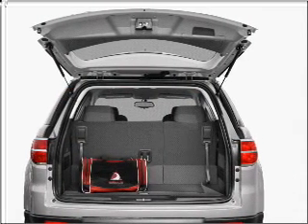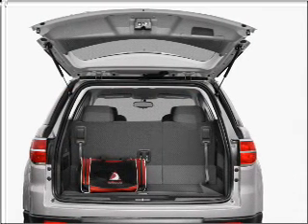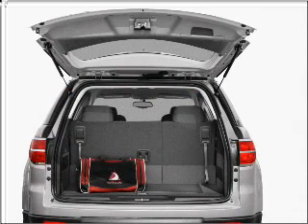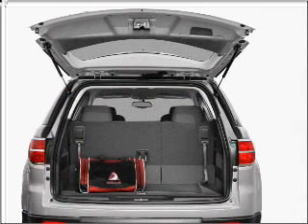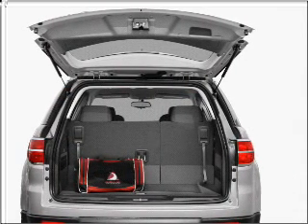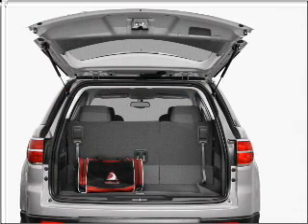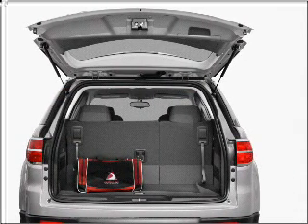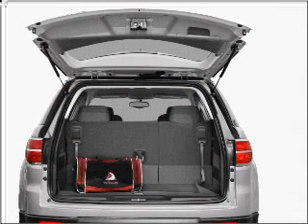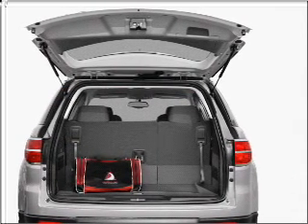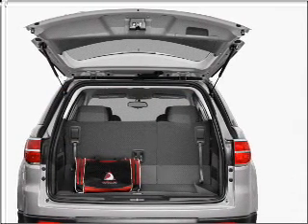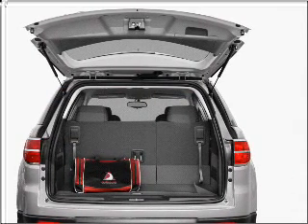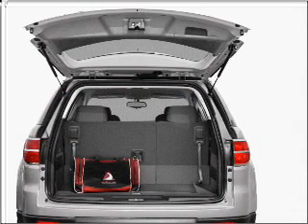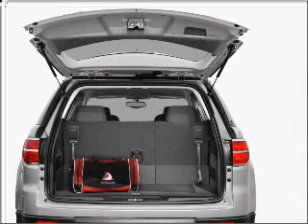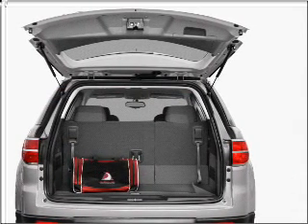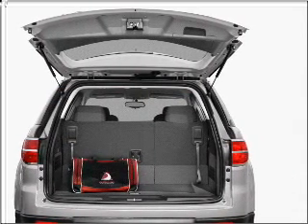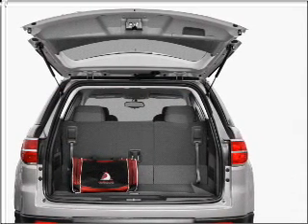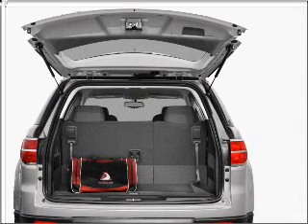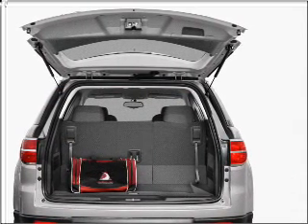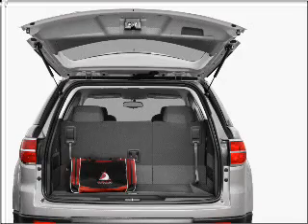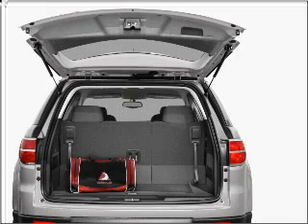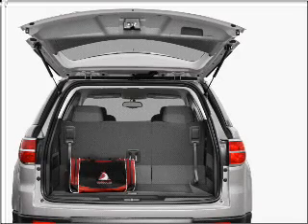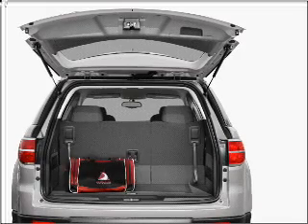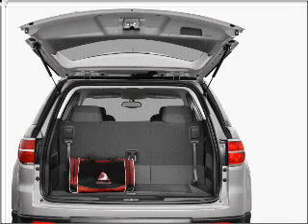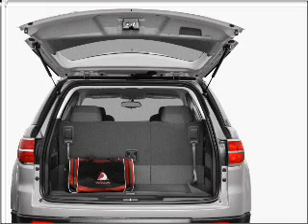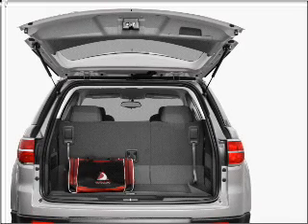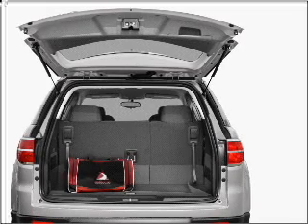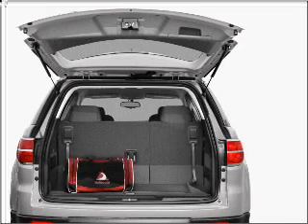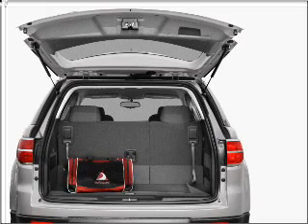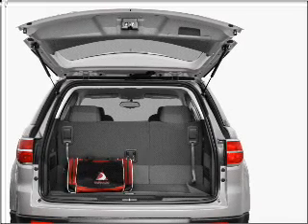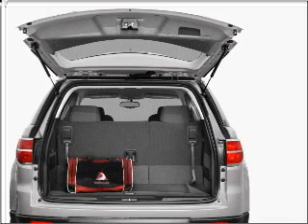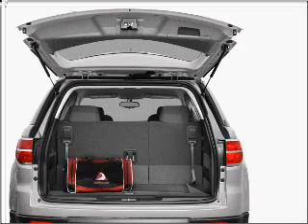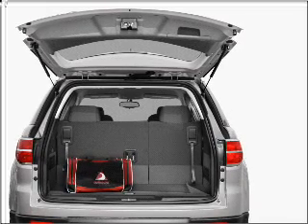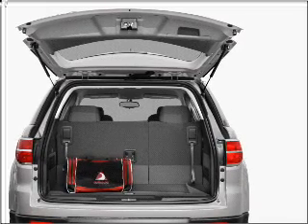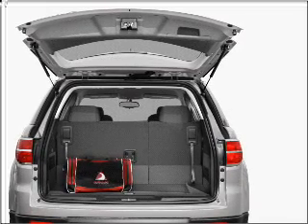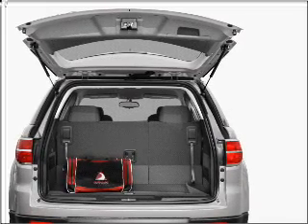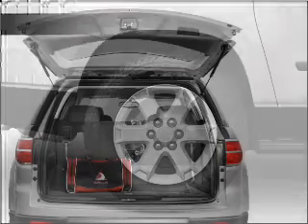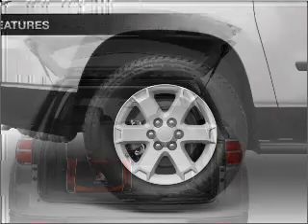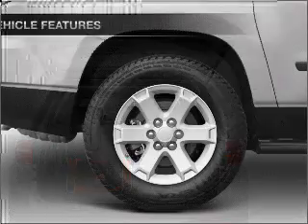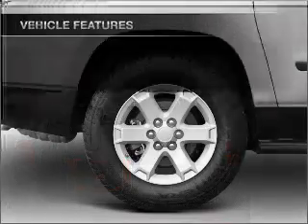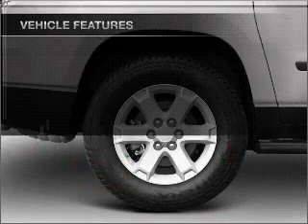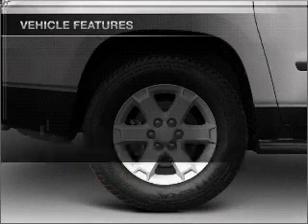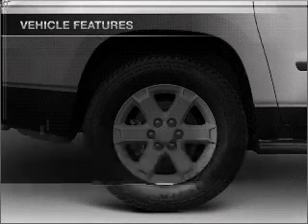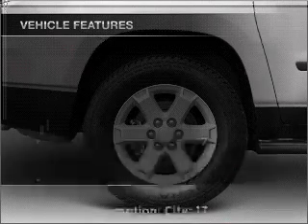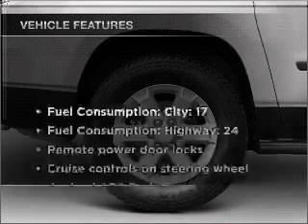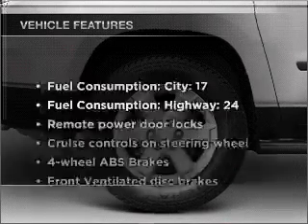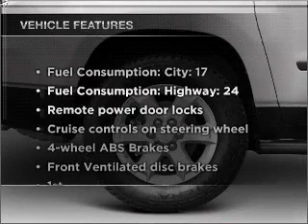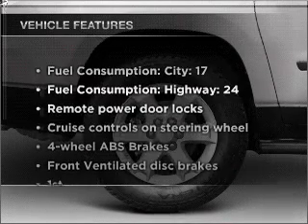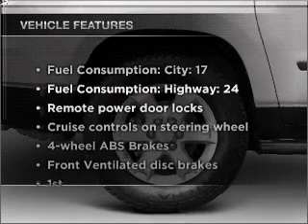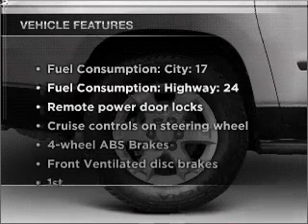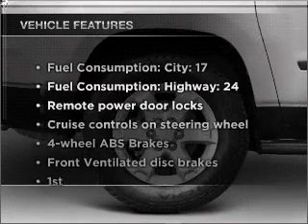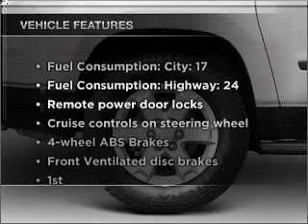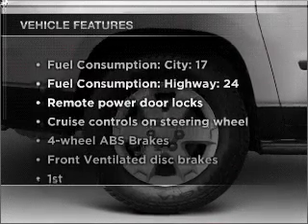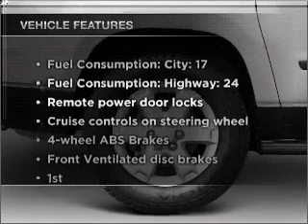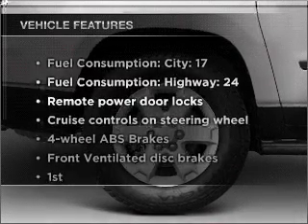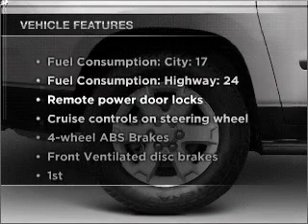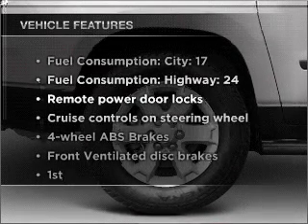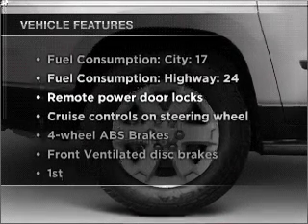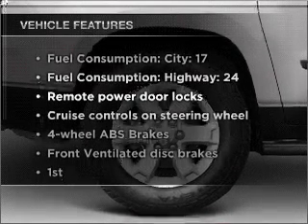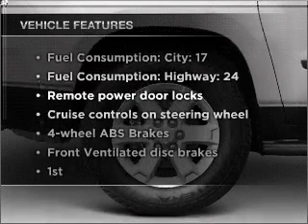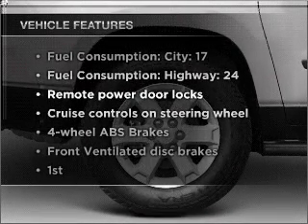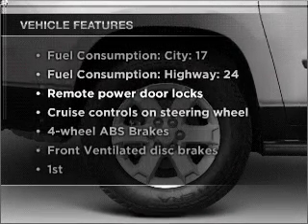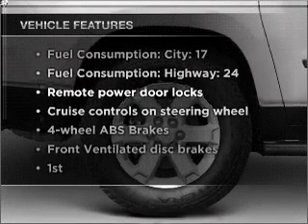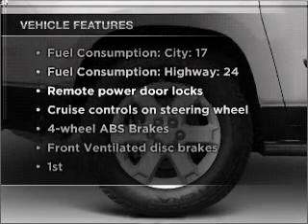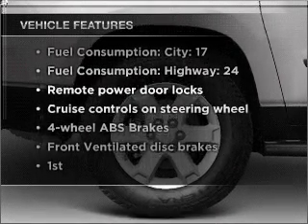Stand out from the crowd with premium wheels. You will appreciate the safety feature of anti-lock brakes. Plus enjoy these notable features that are included in this vehicle.